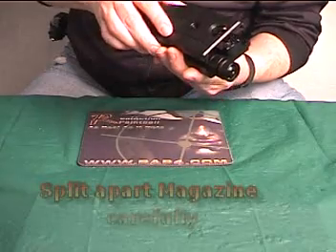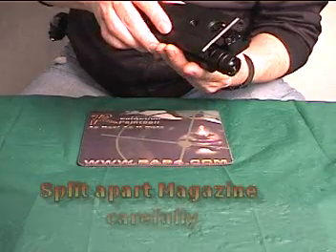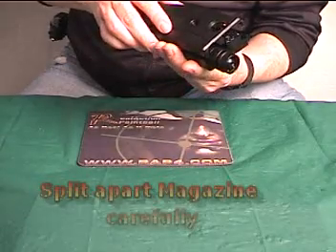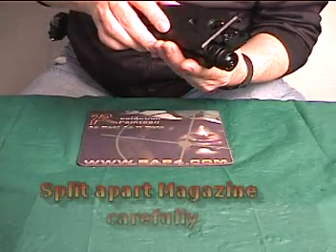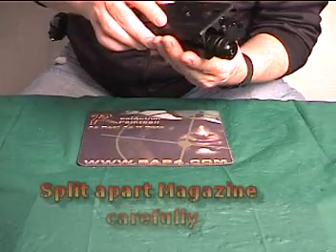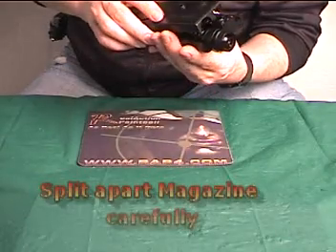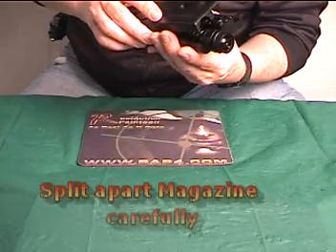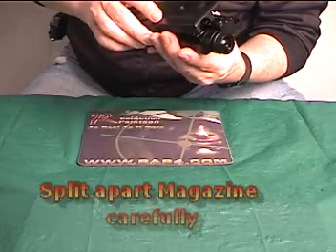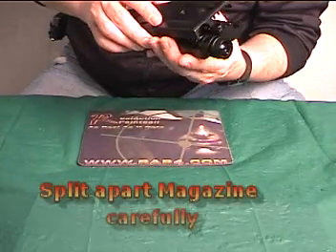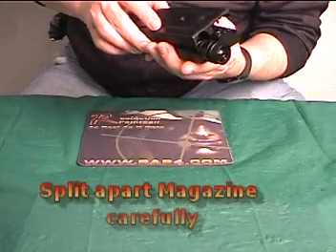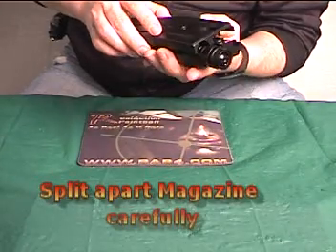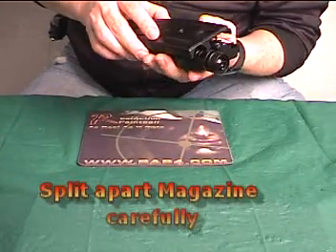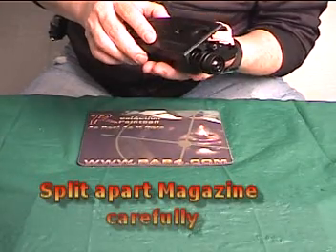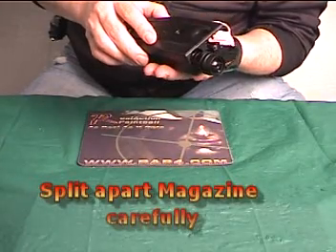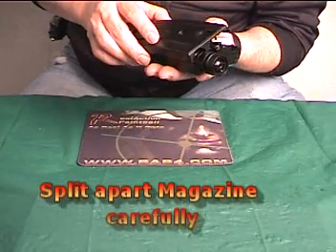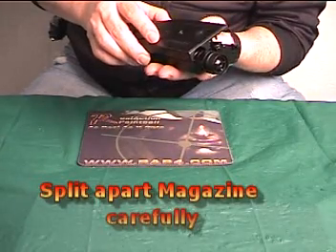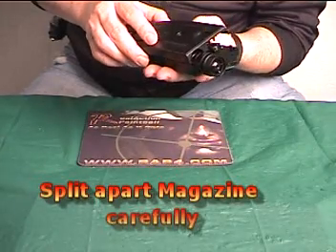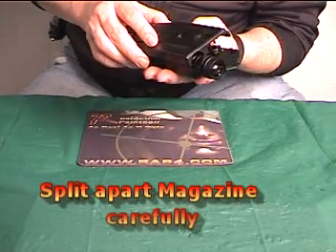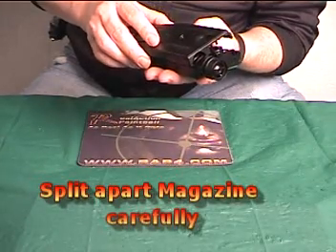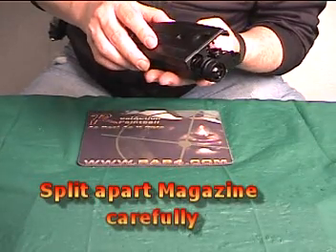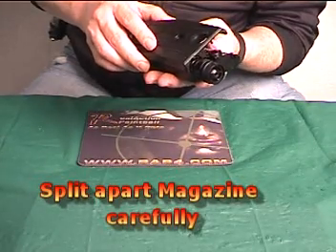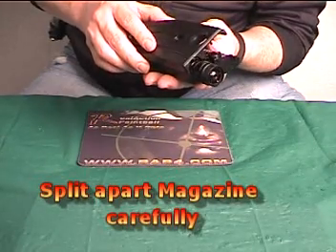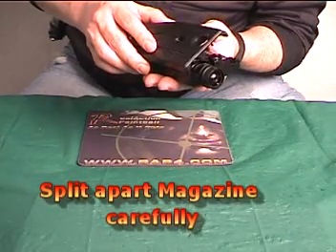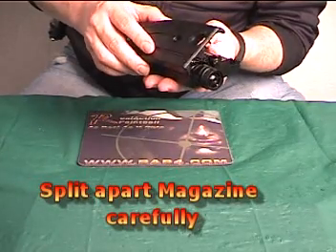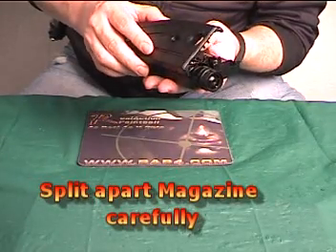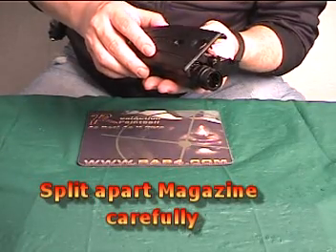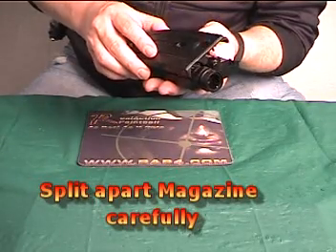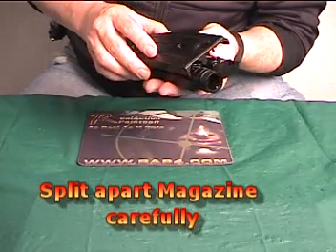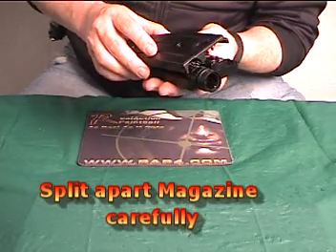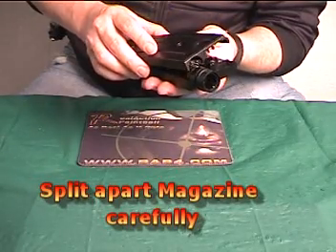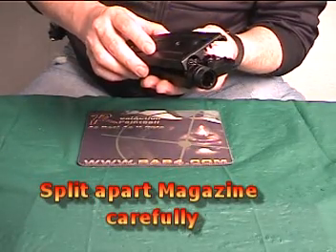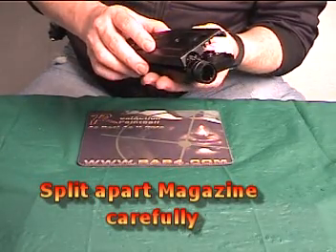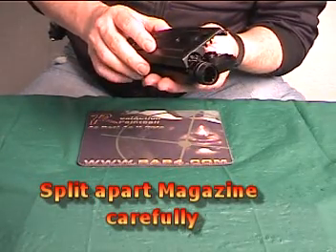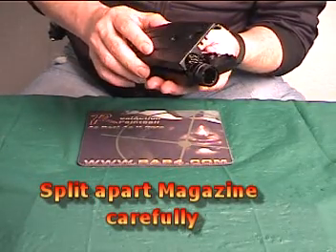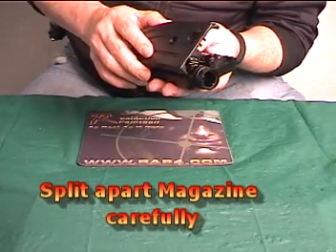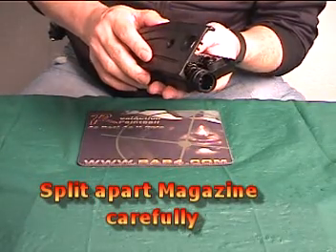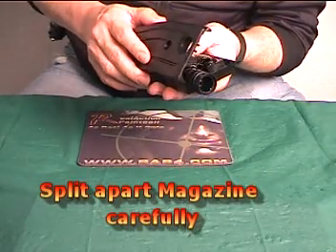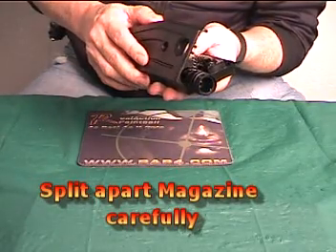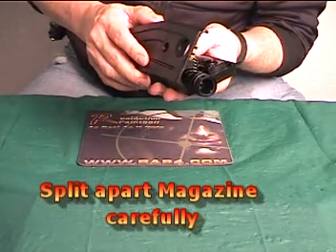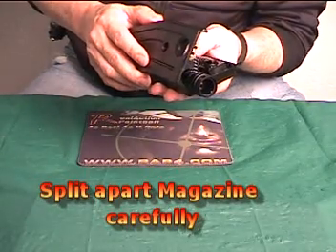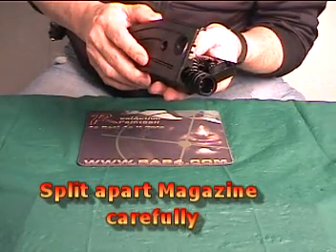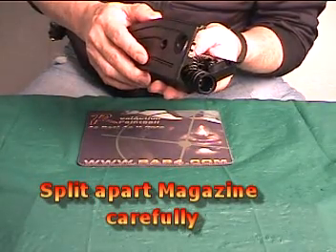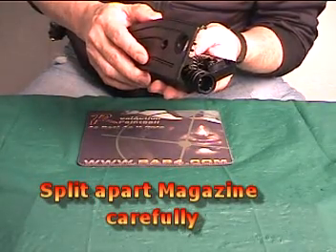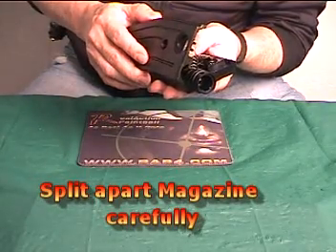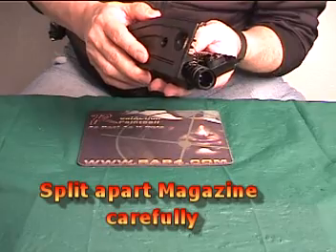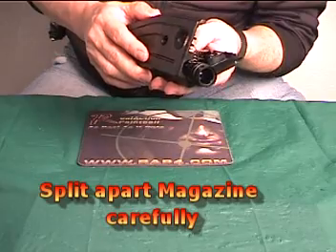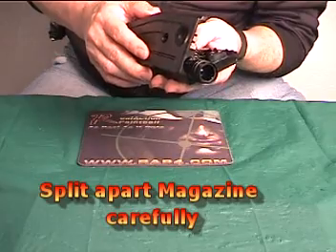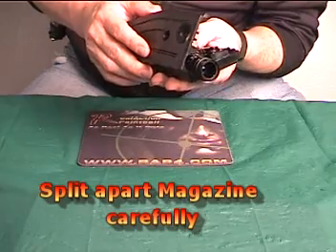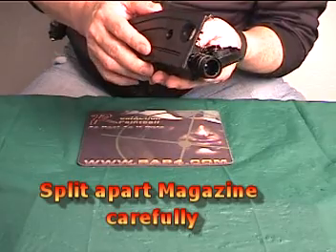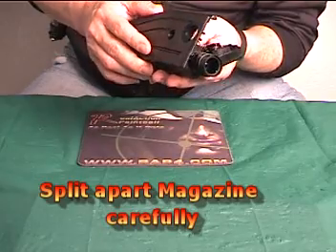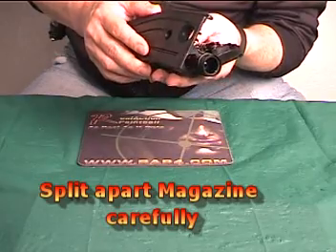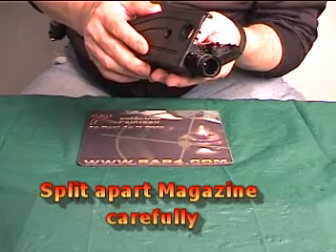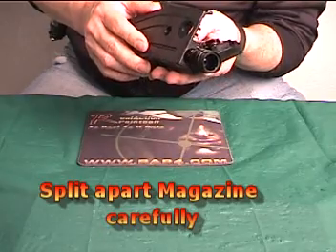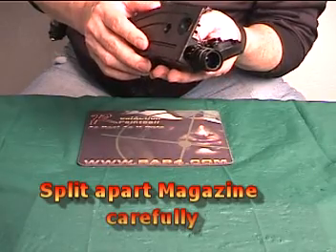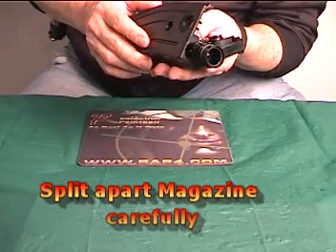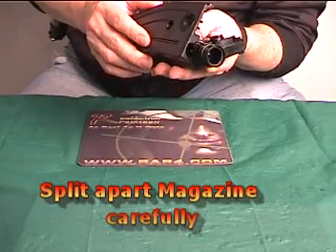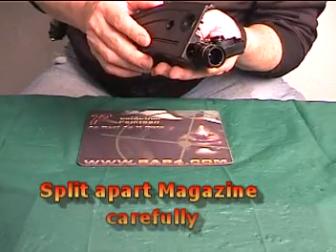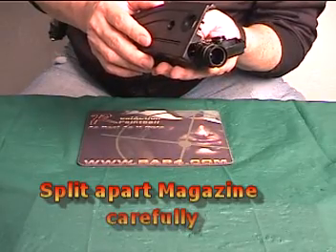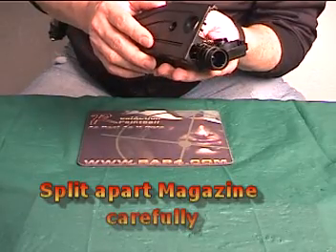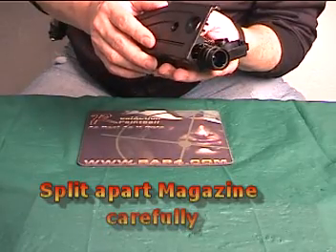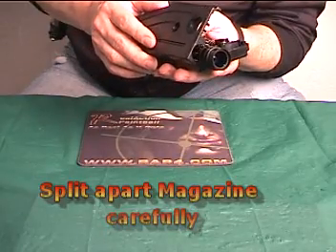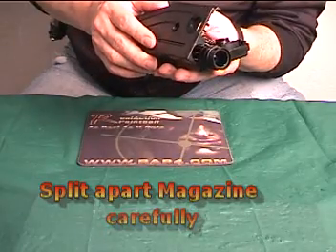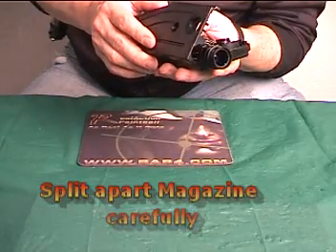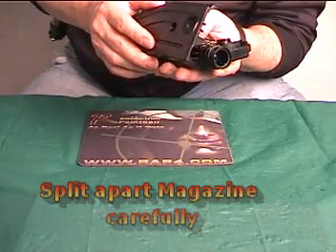After you remove the screws, you split the magazine apart, but you have to be very careful because it is spring-loaded and the spring will pop out.